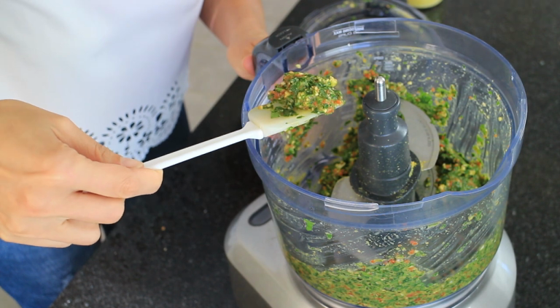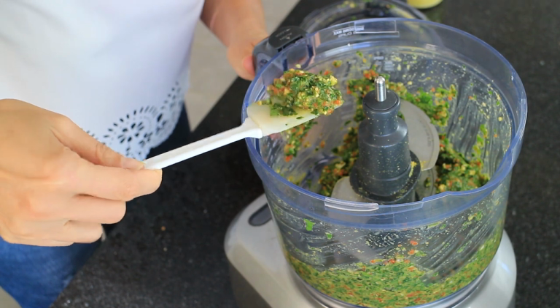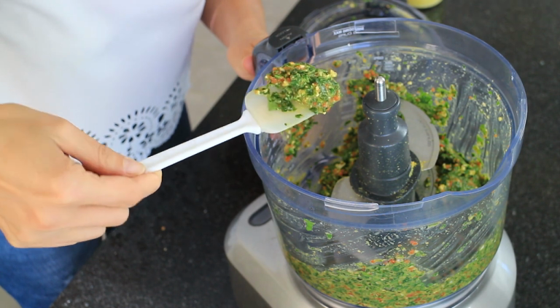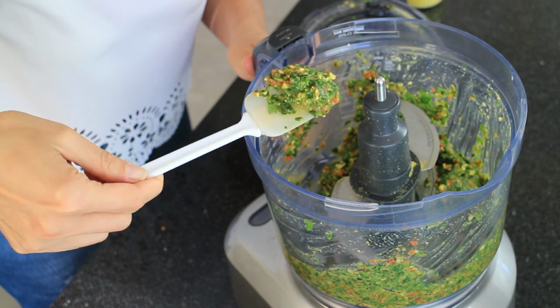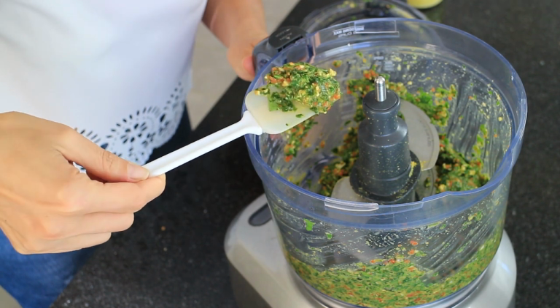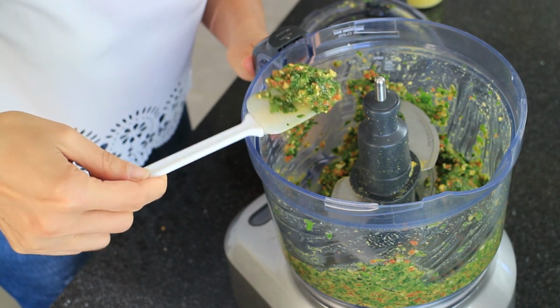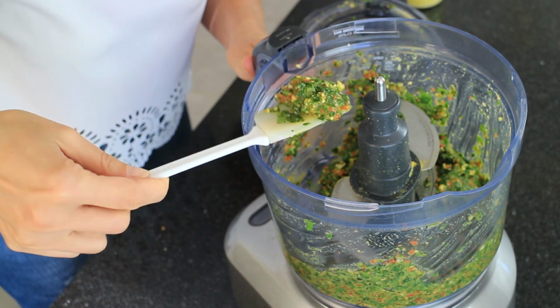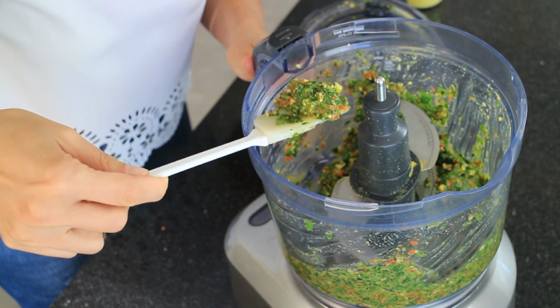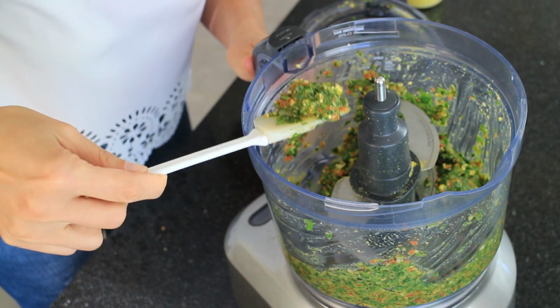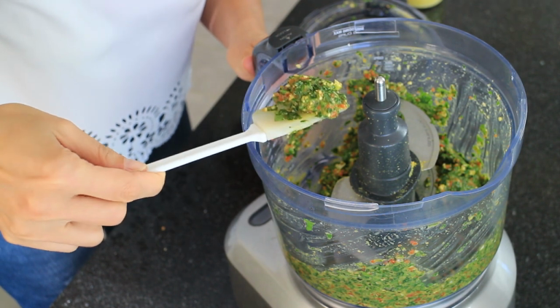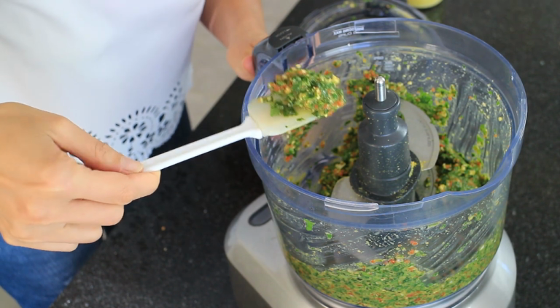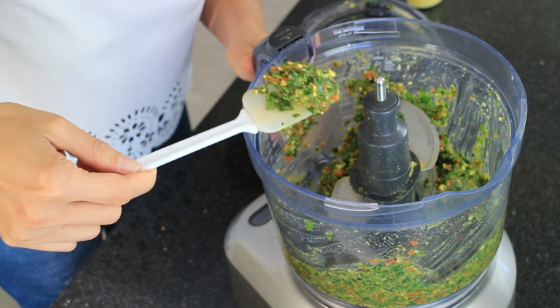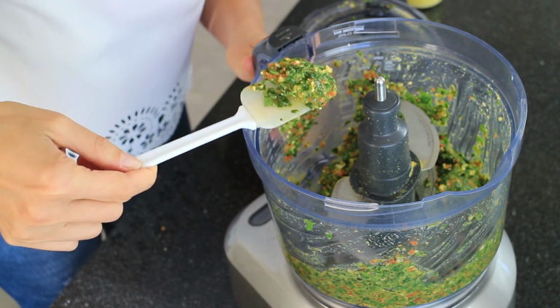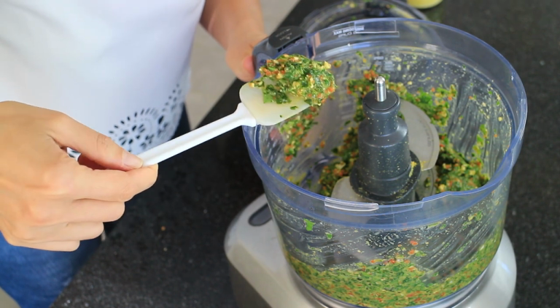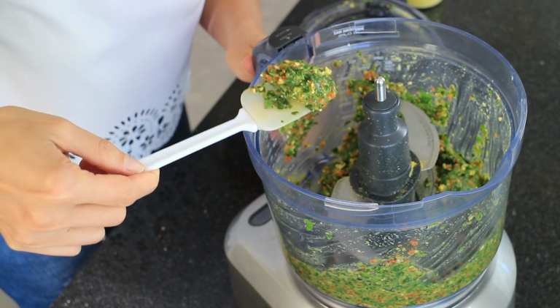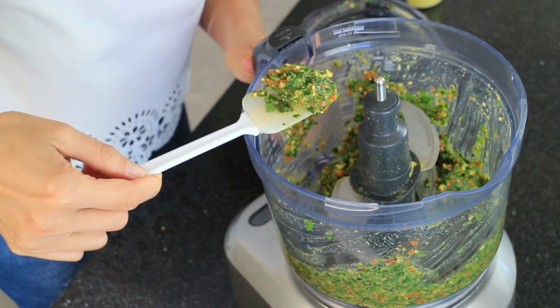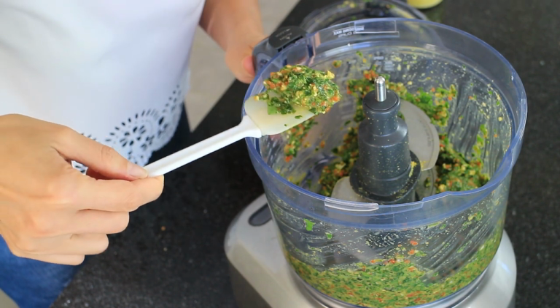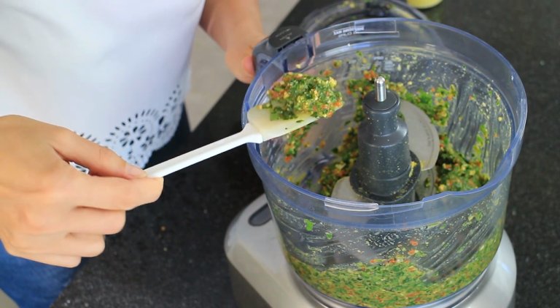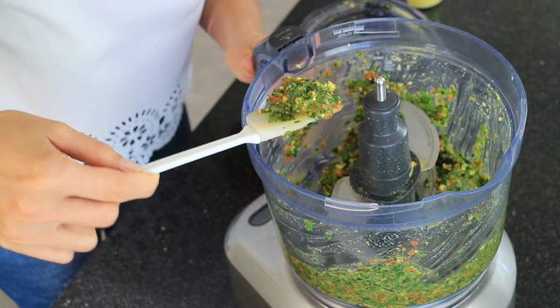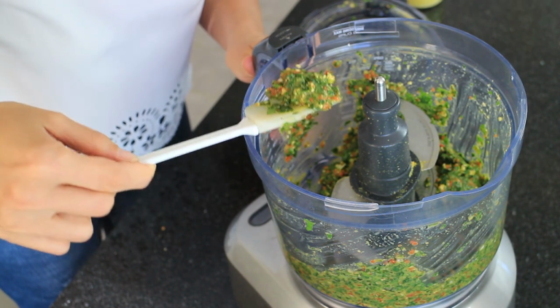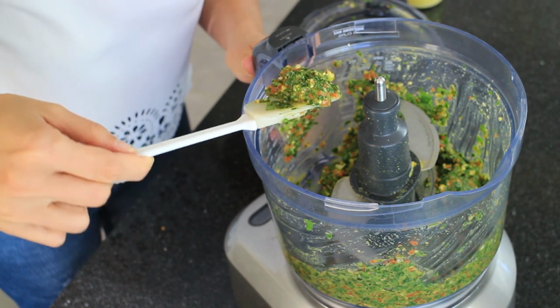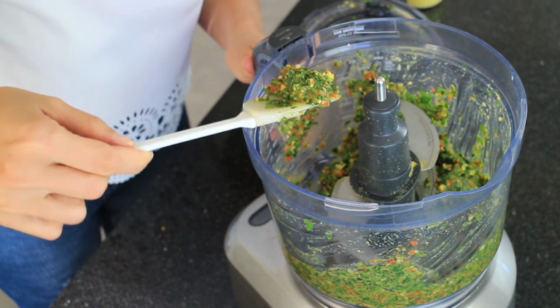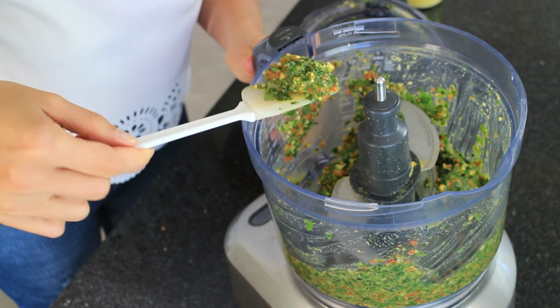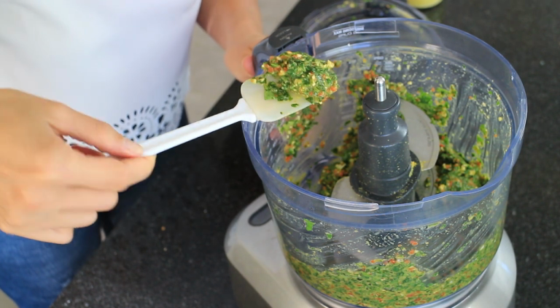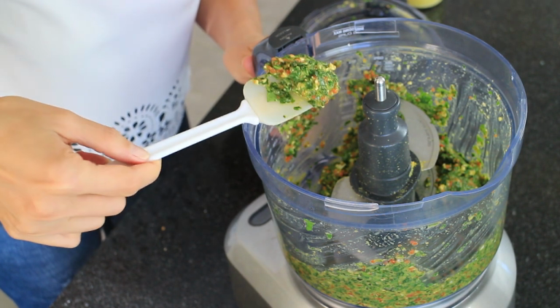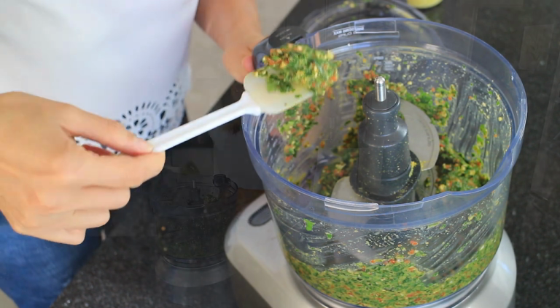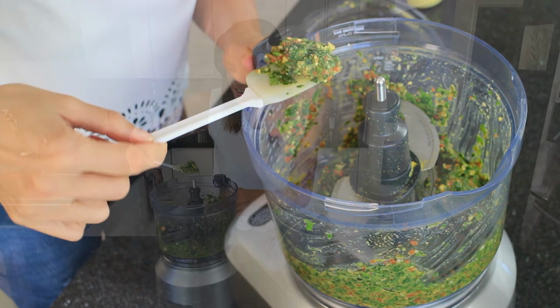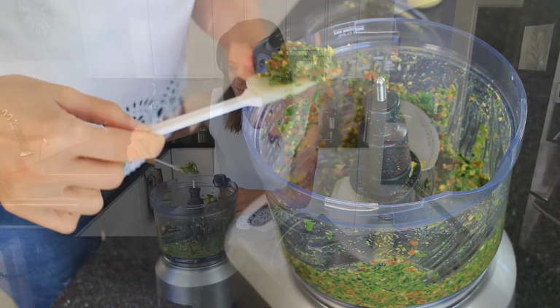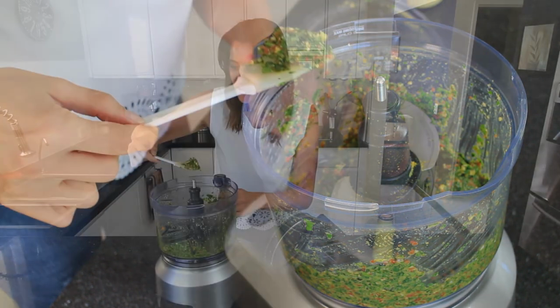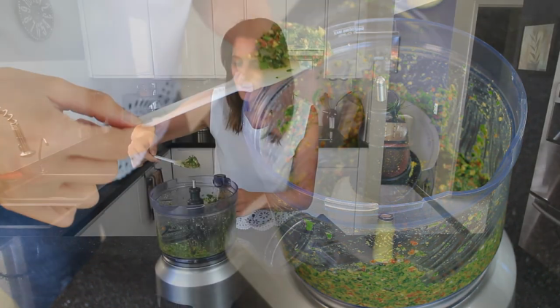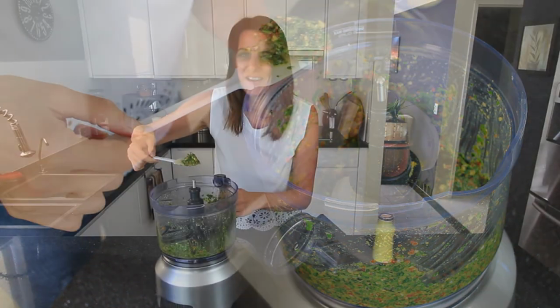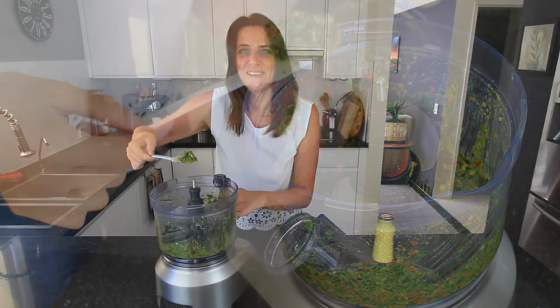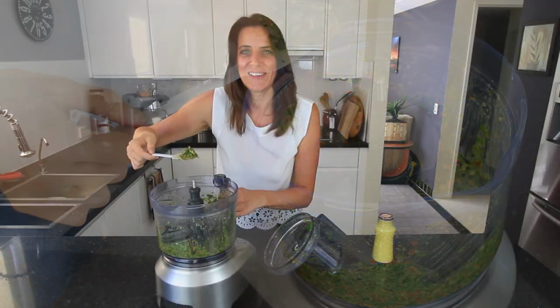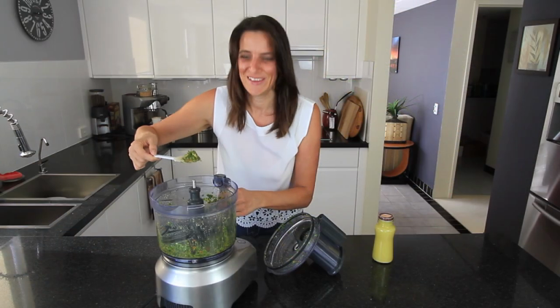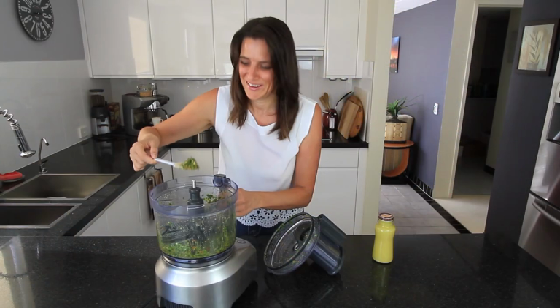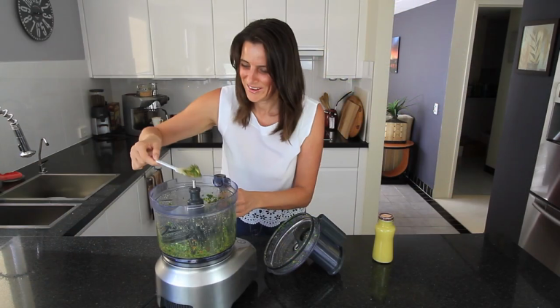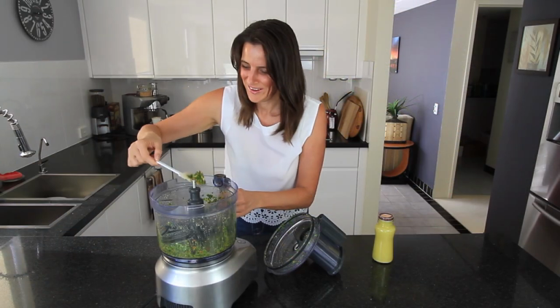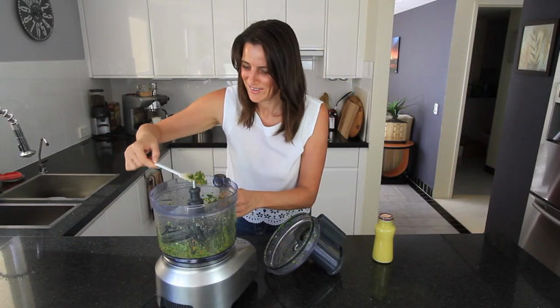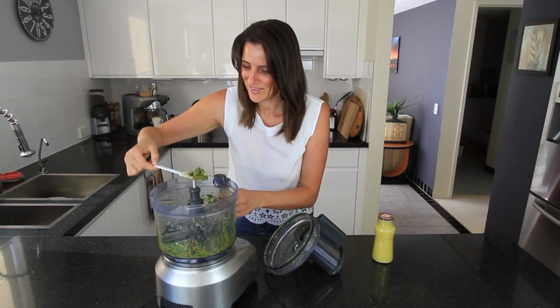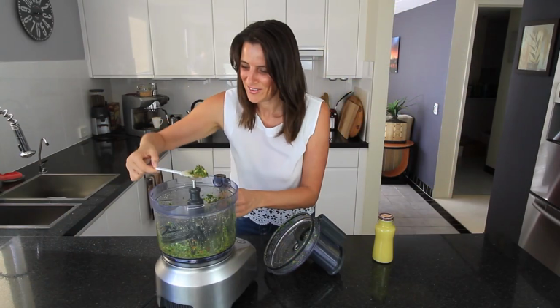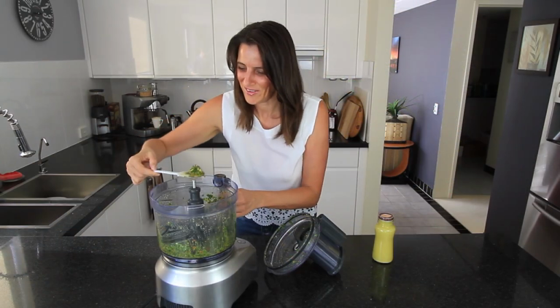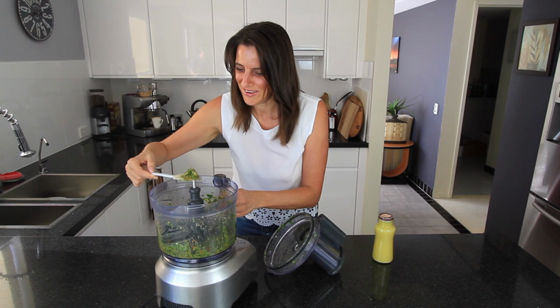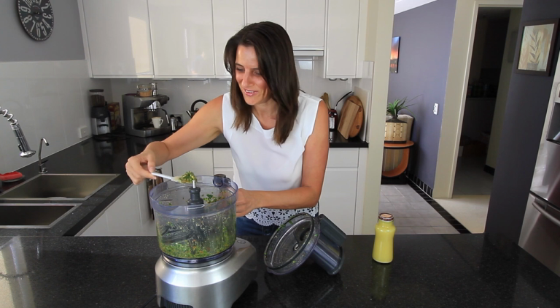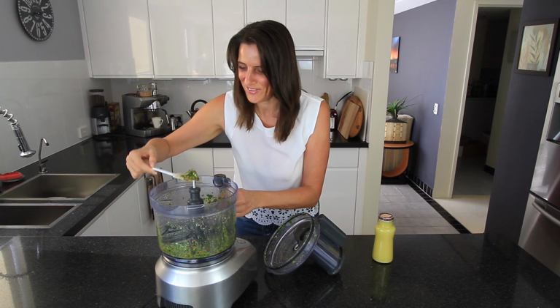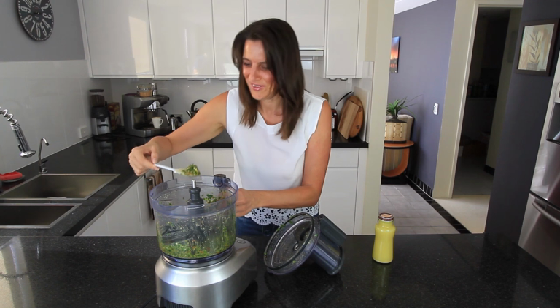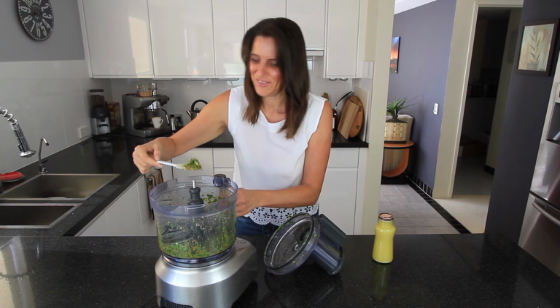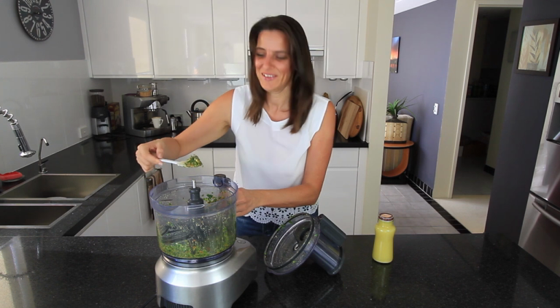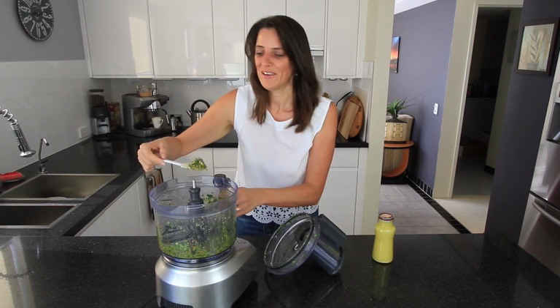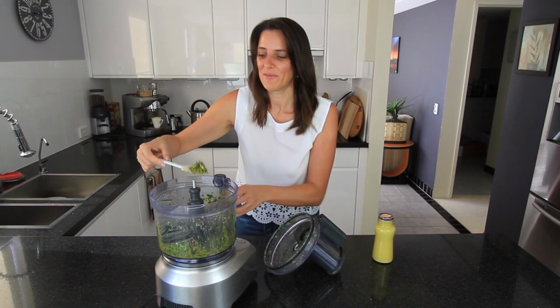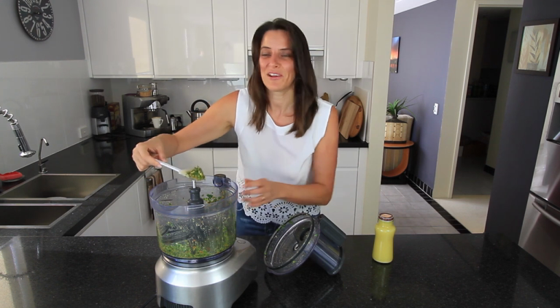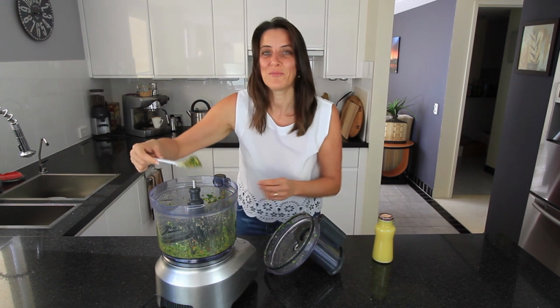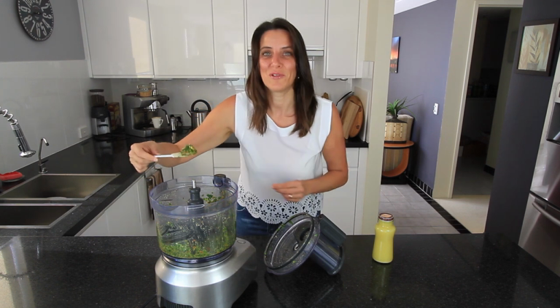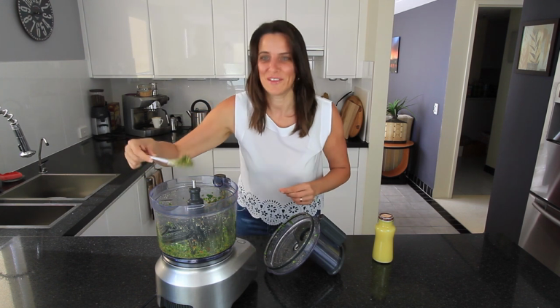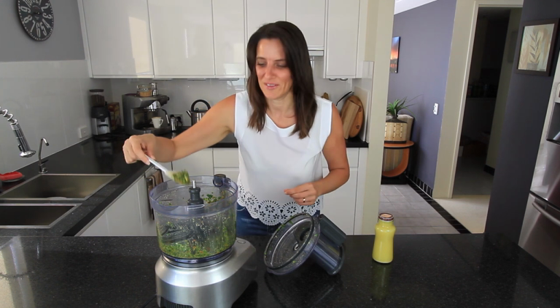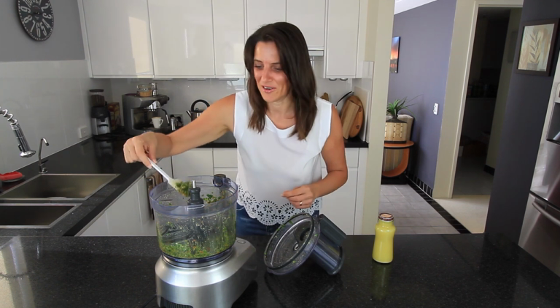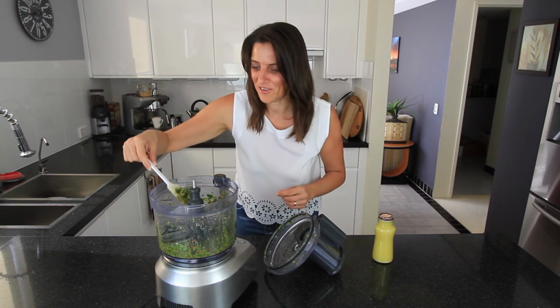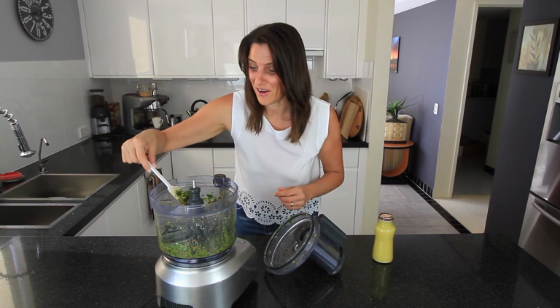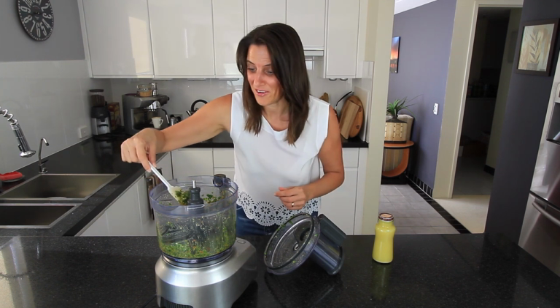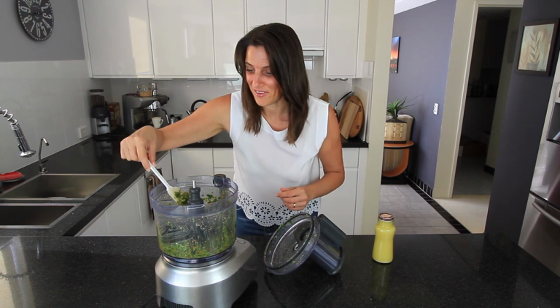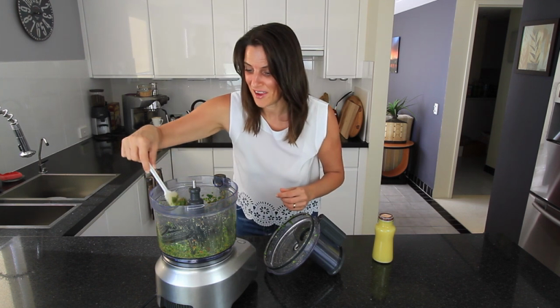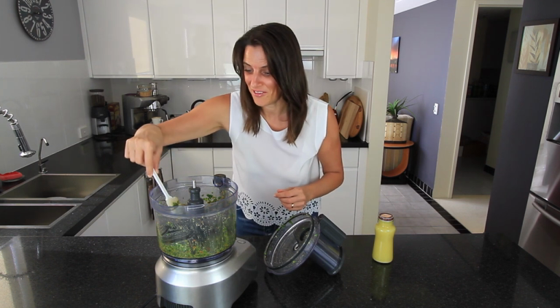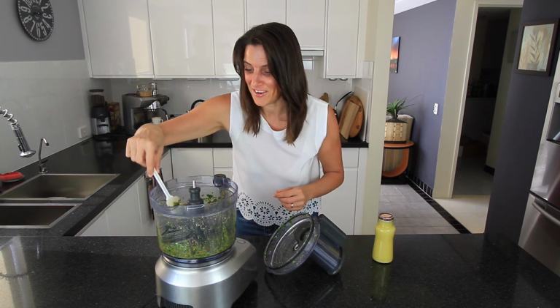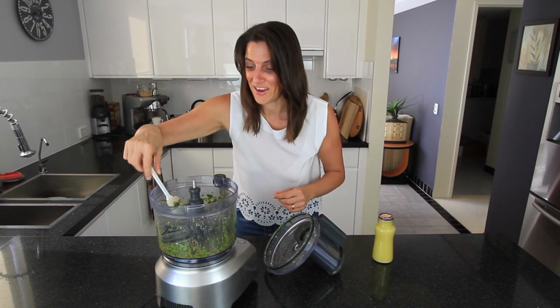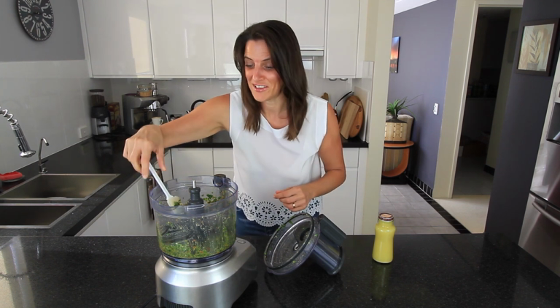Yum! All those beautiful flavours nicely combined. Looking good. I'm going to put this on a cracker and have a taste.